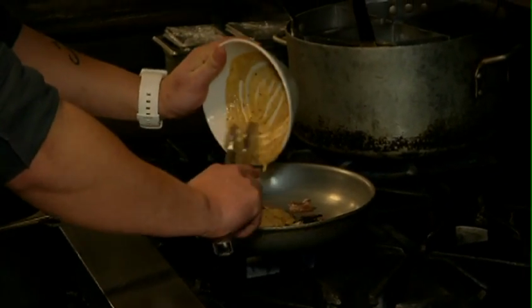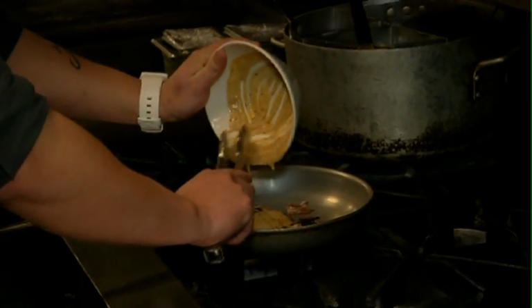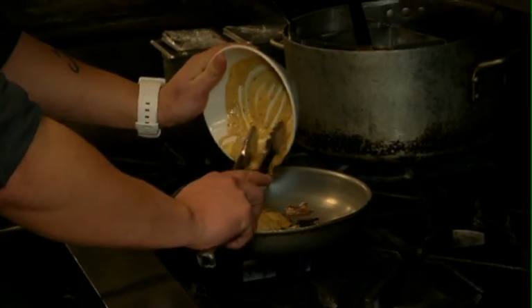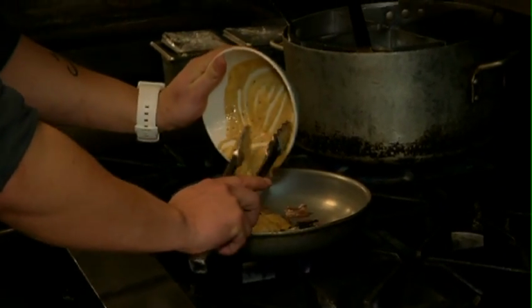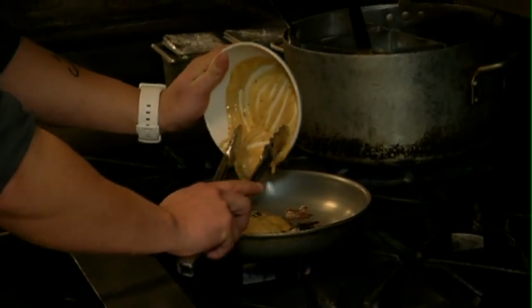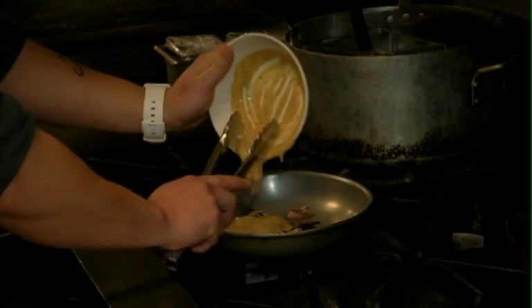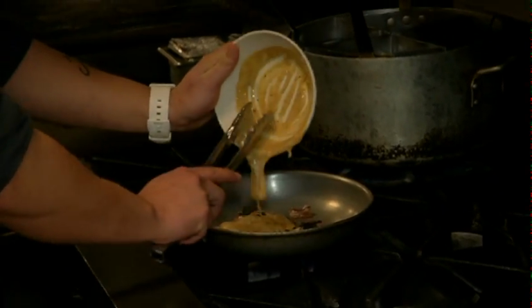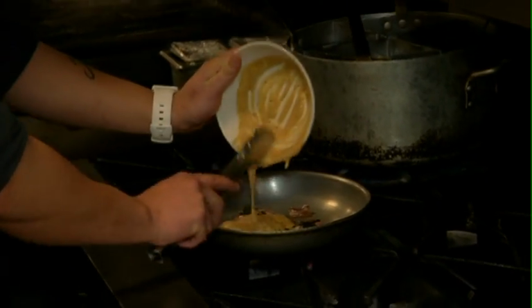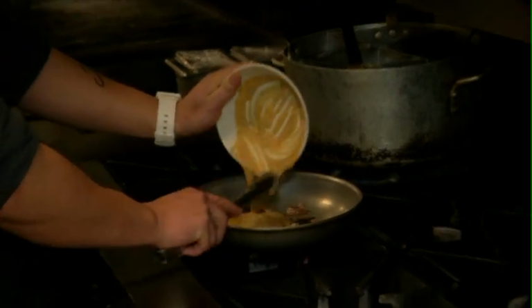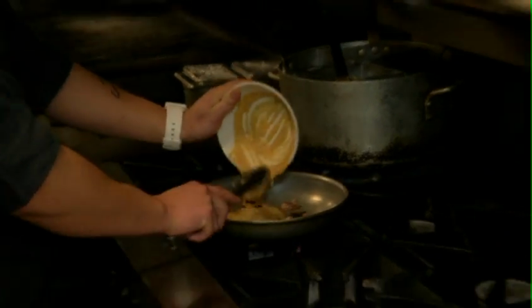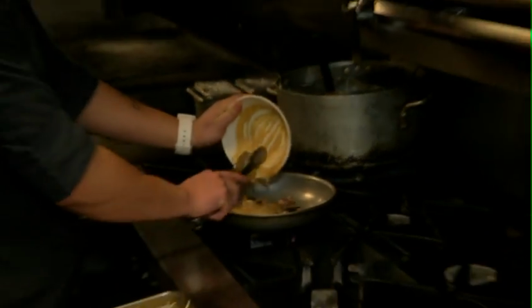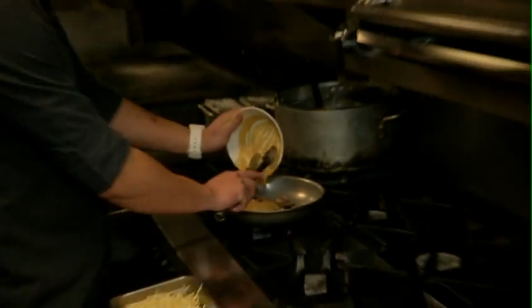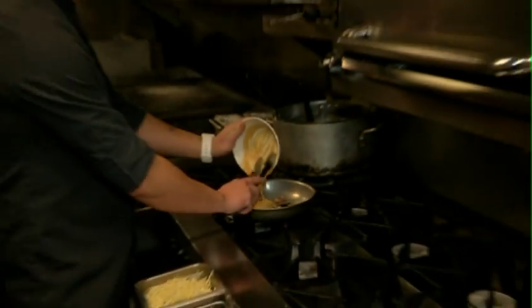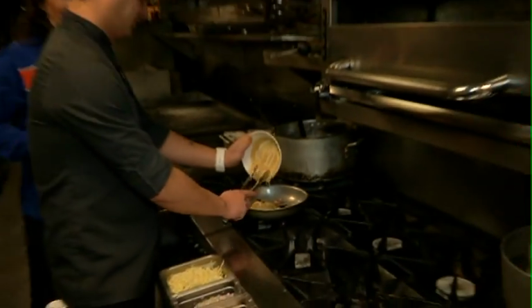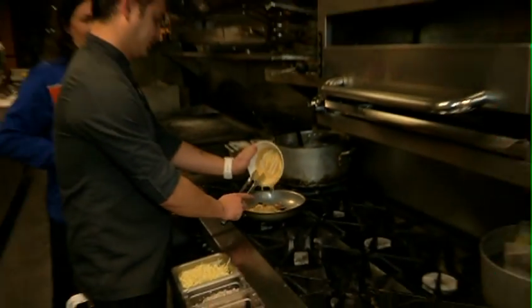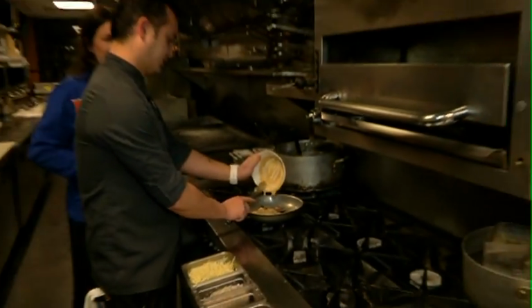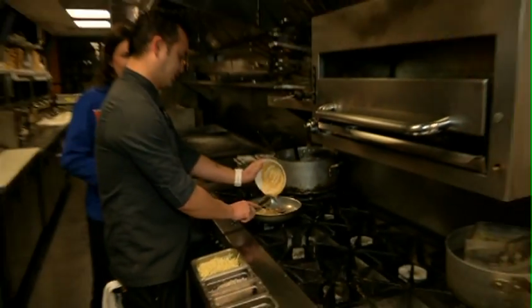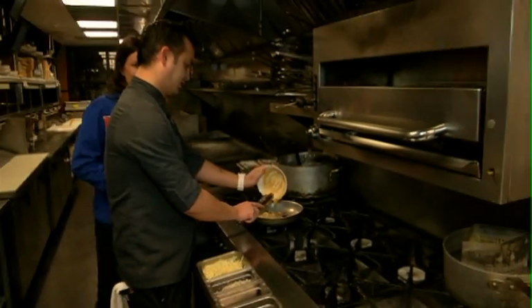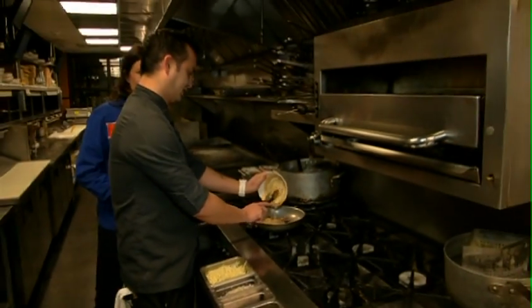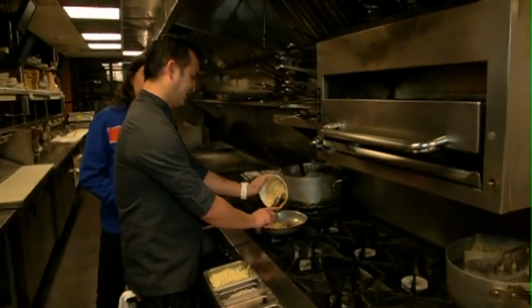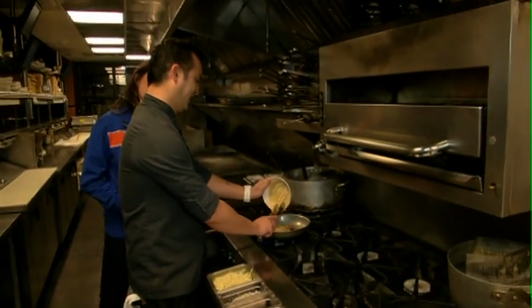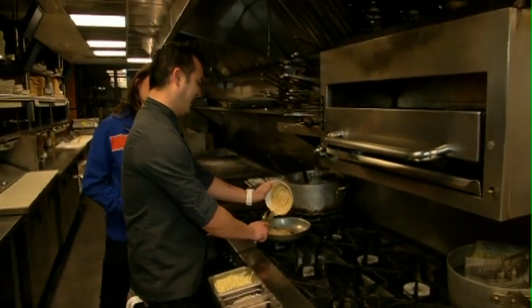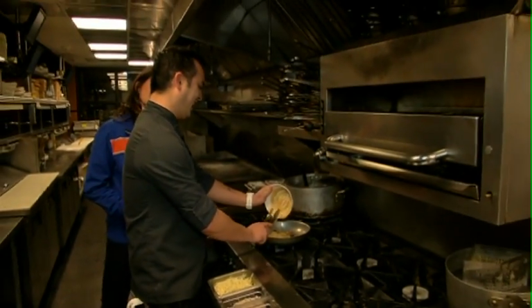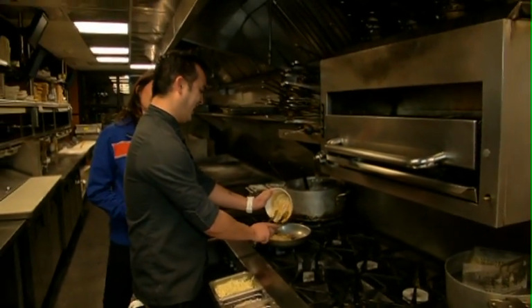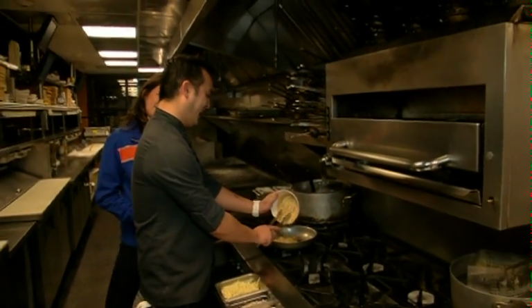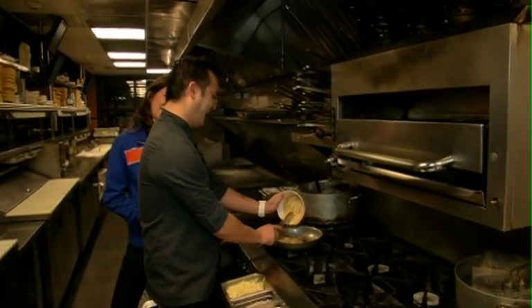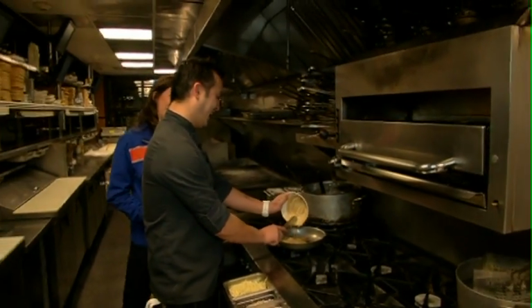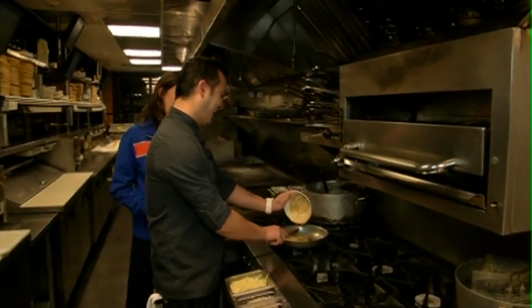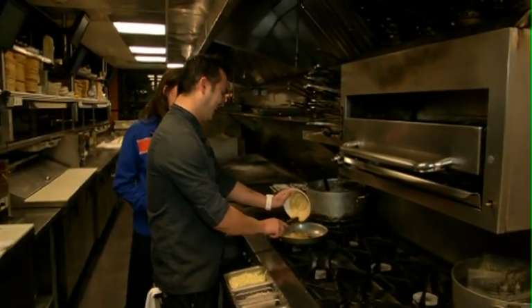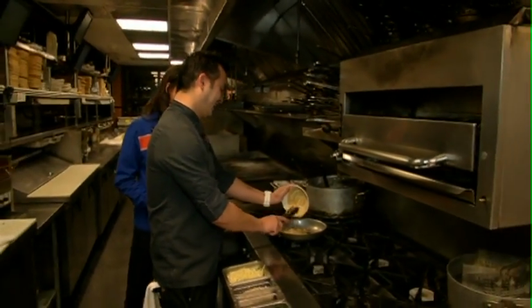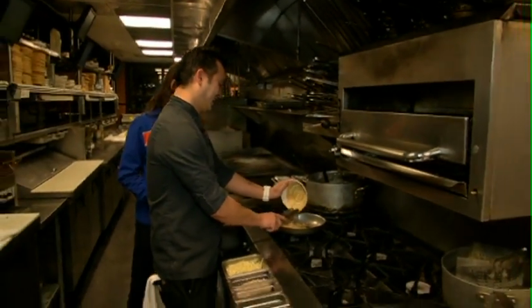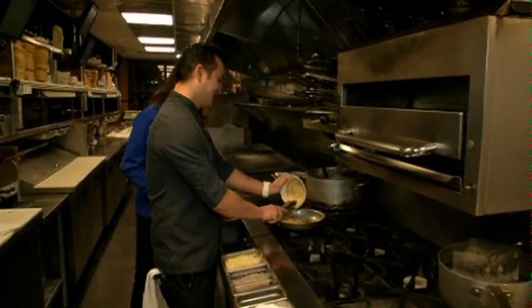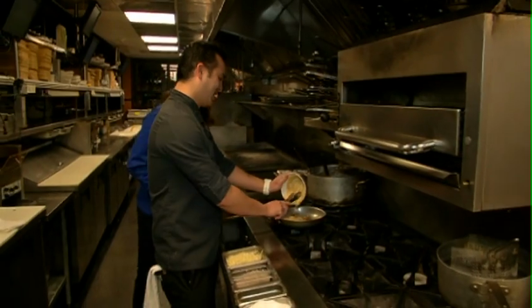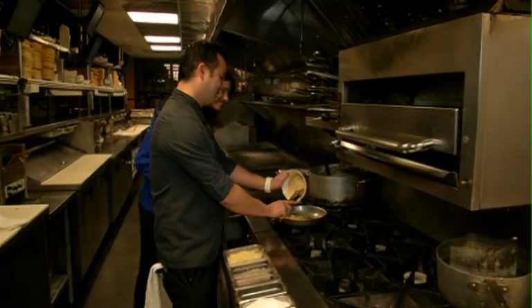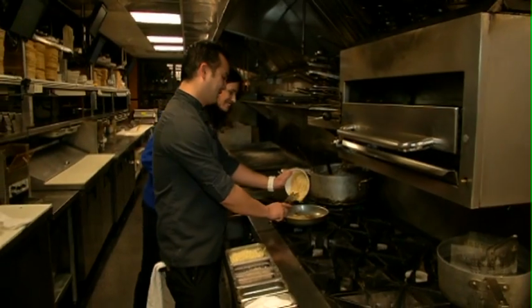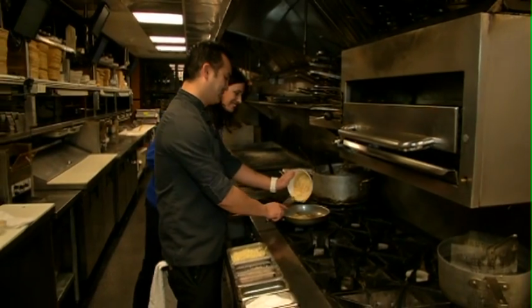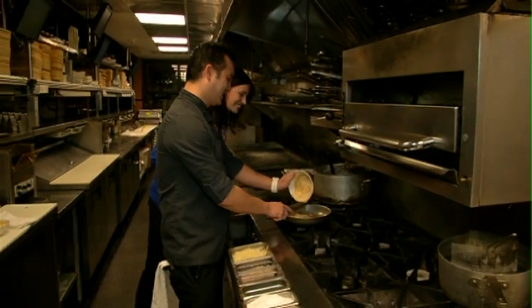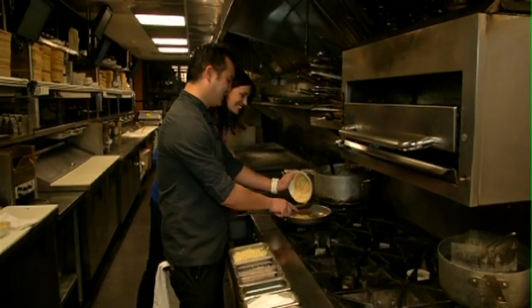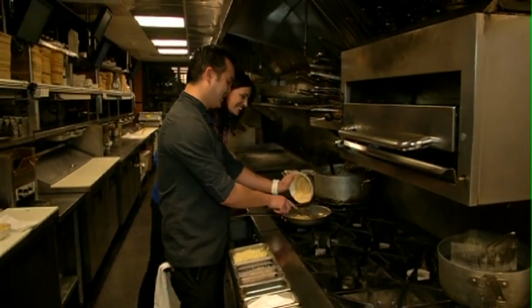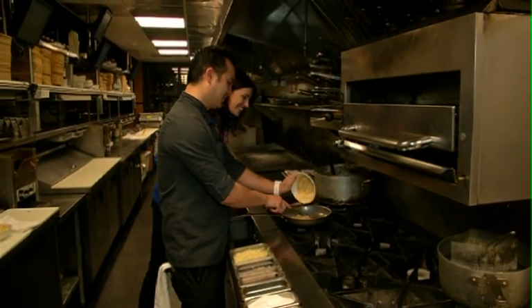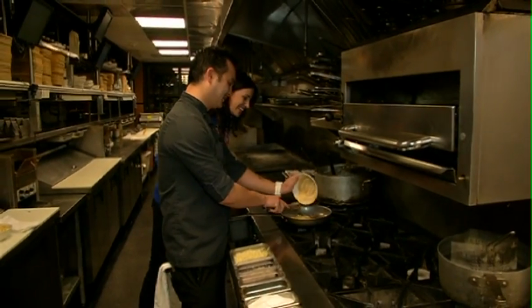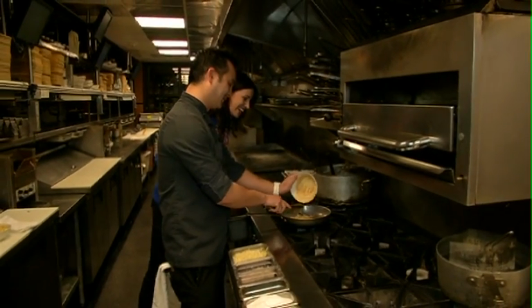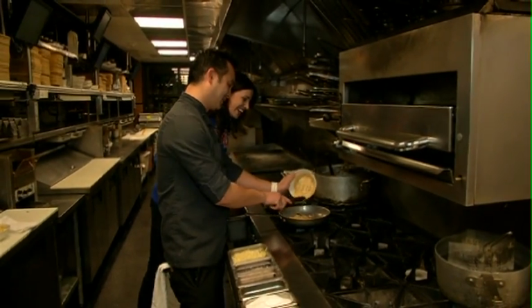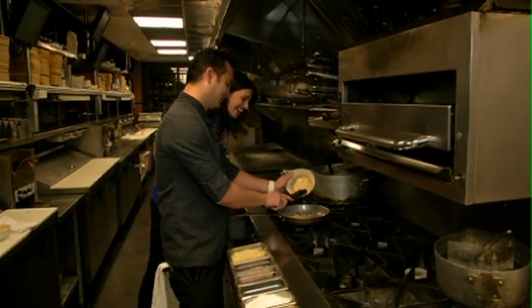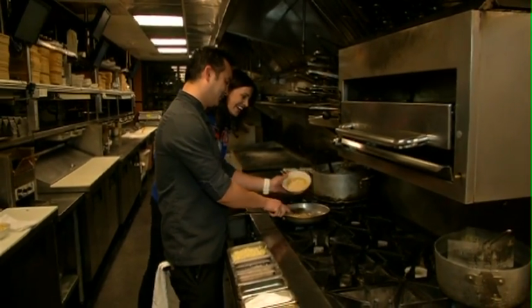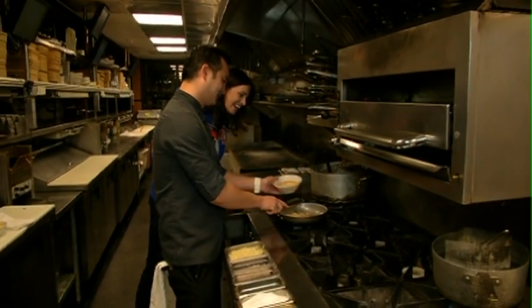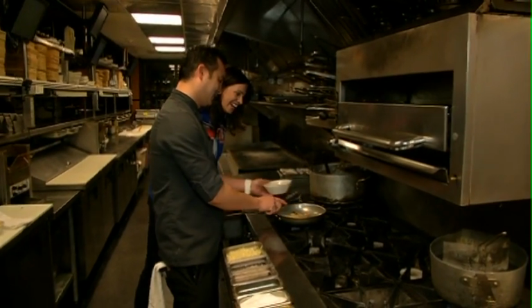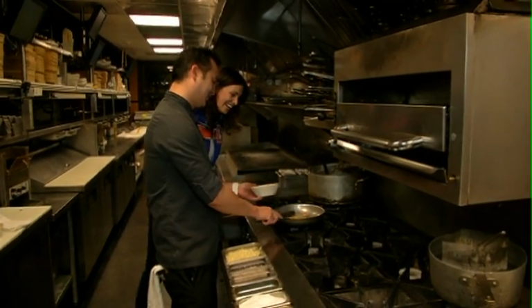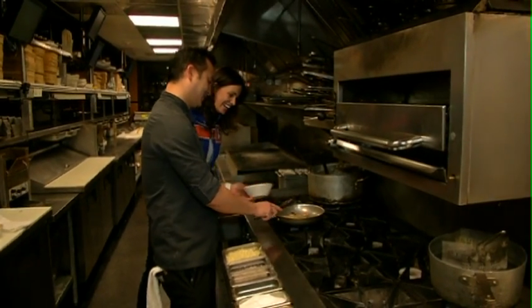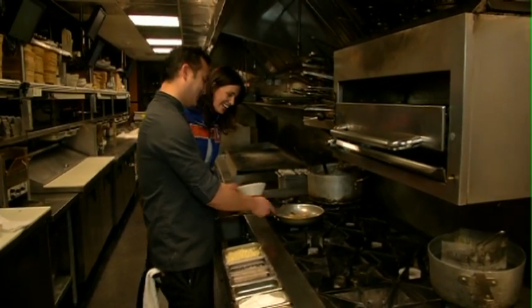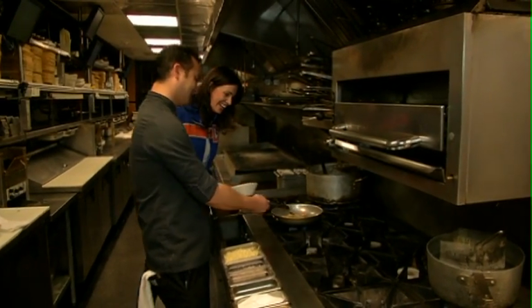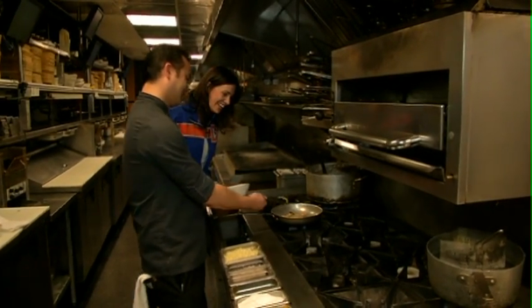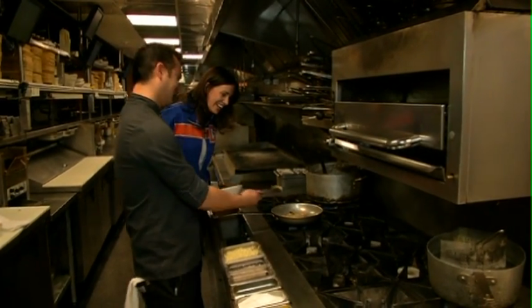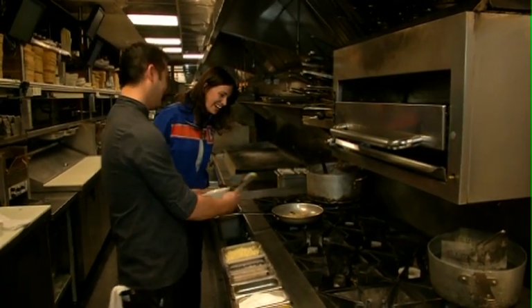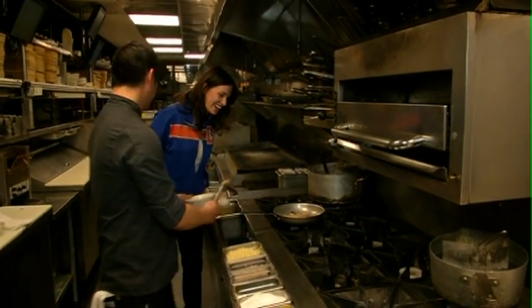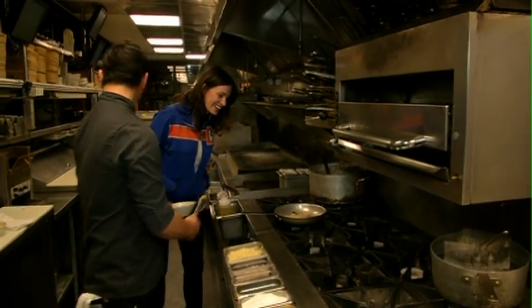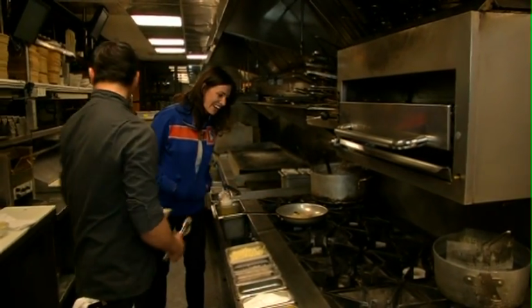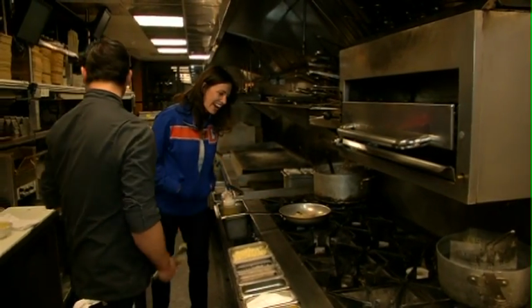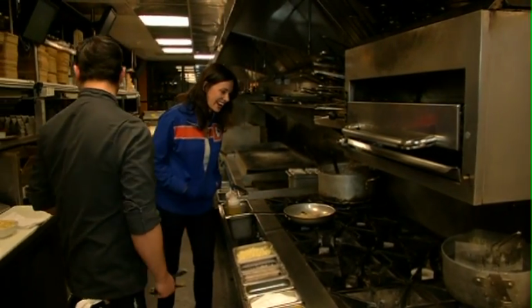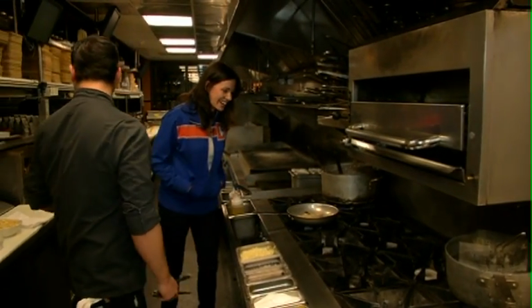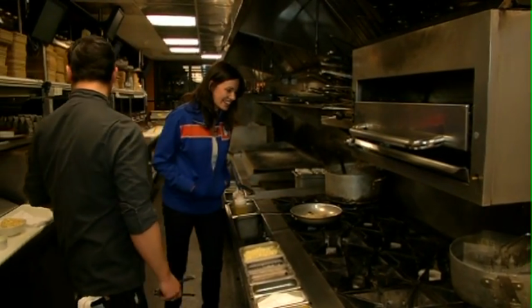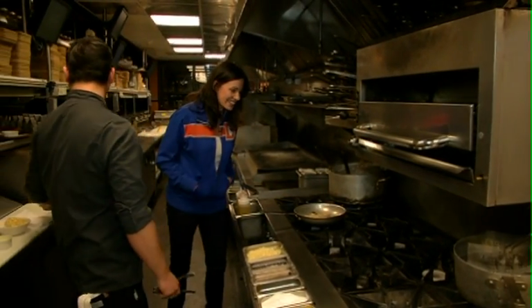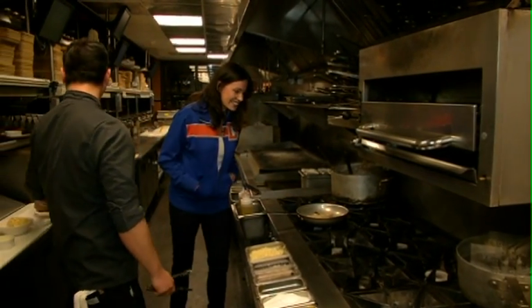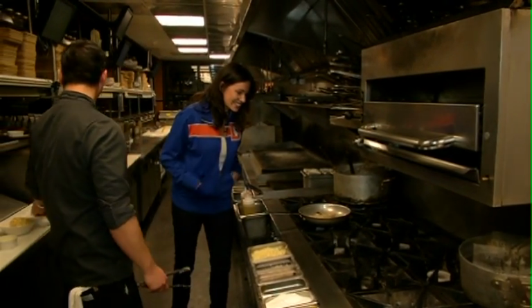It's a good thing calories don't count on Super Bowl Sunday, right? Not with the beer, not with the ribs, not with this. That's for sure.